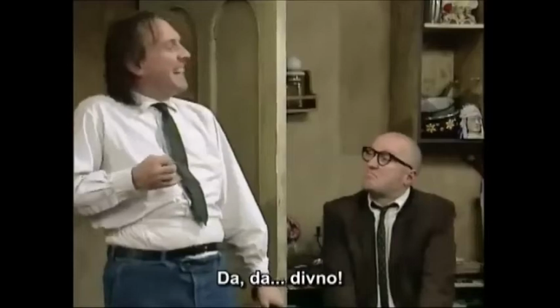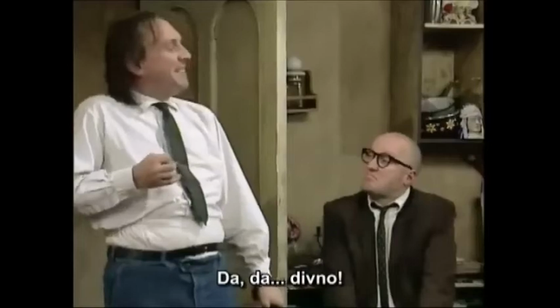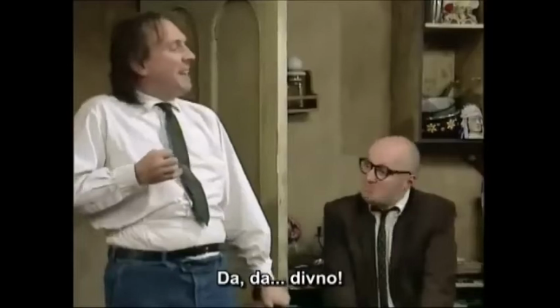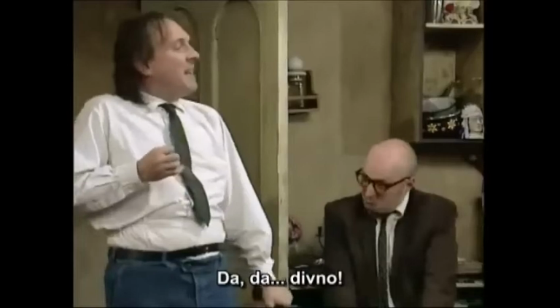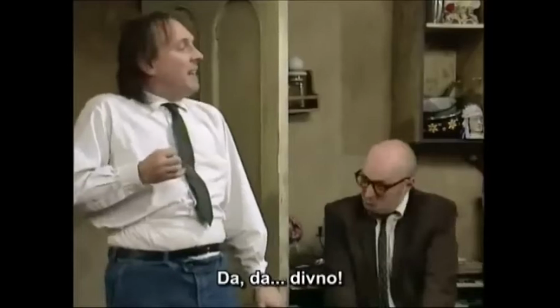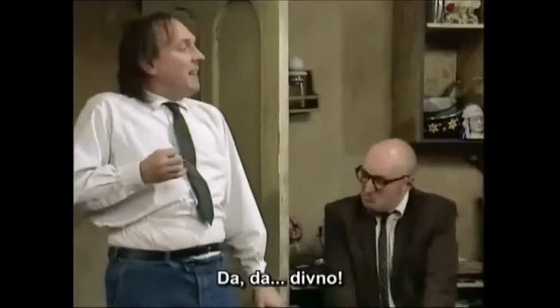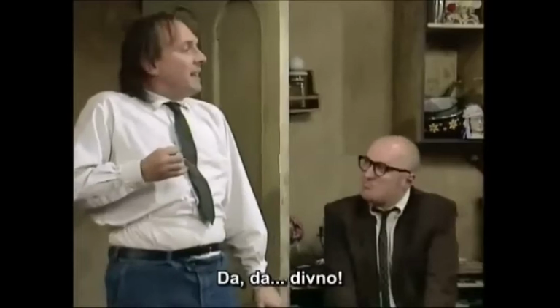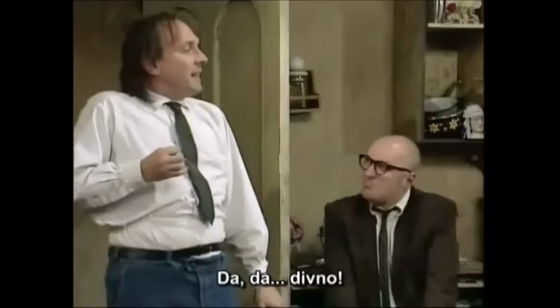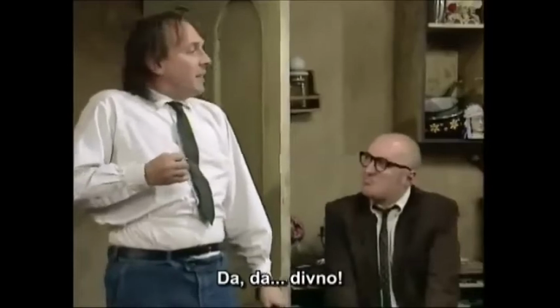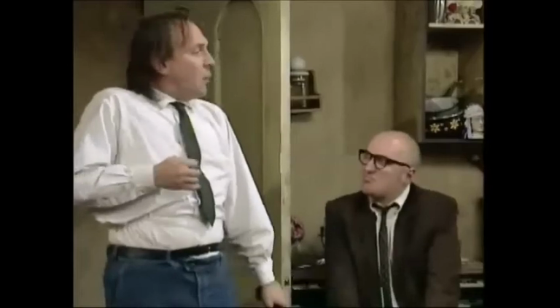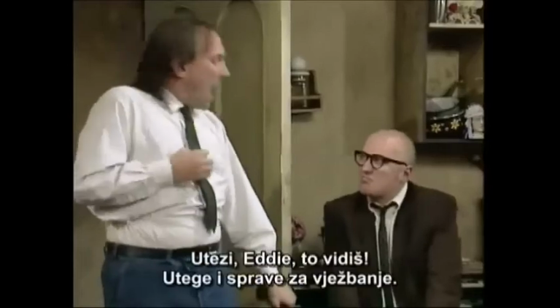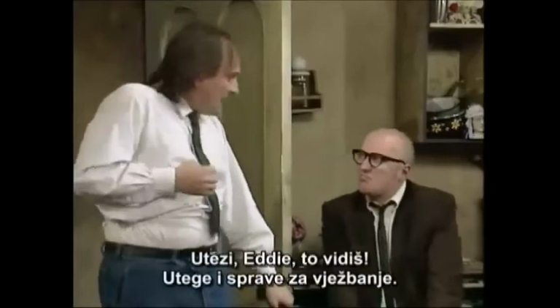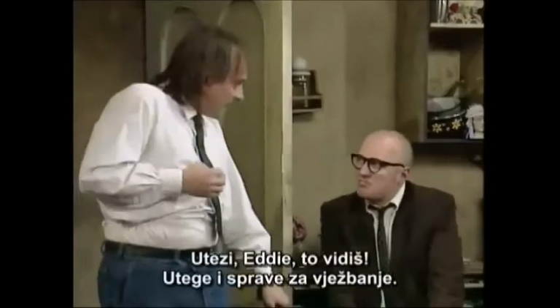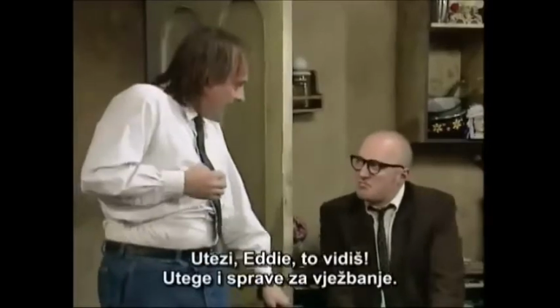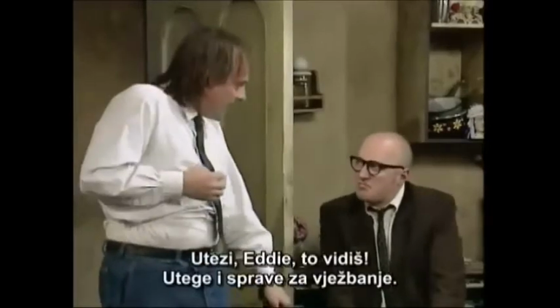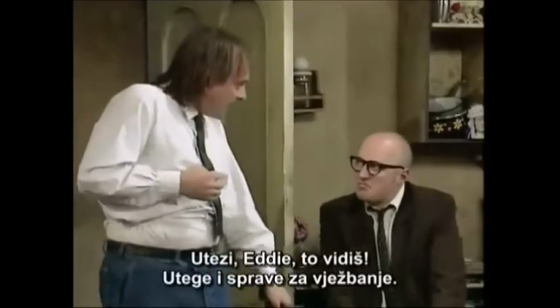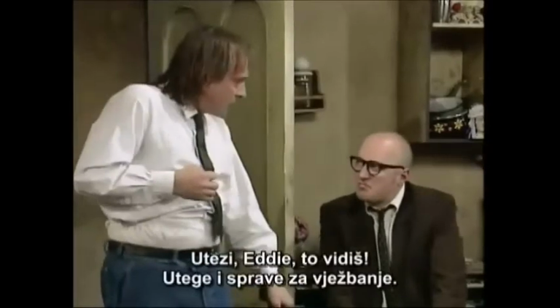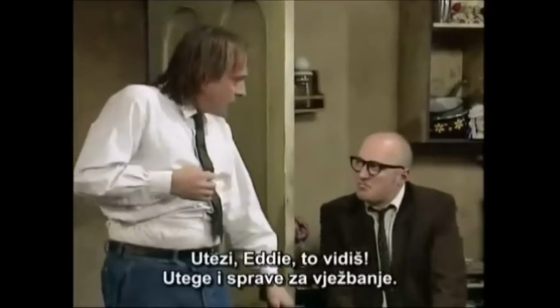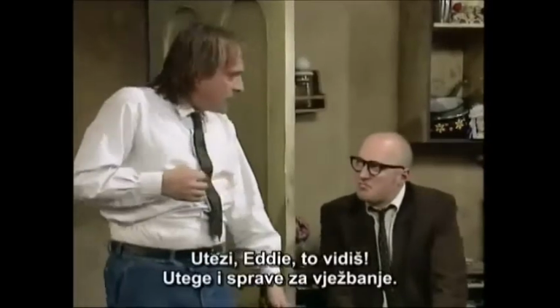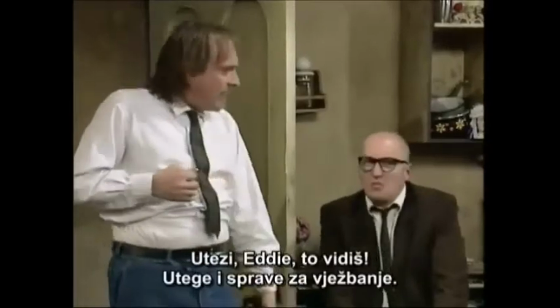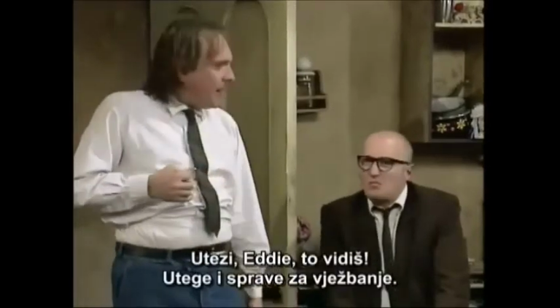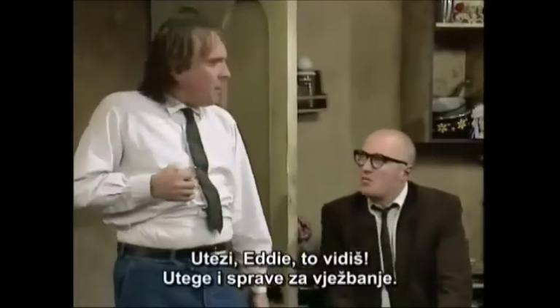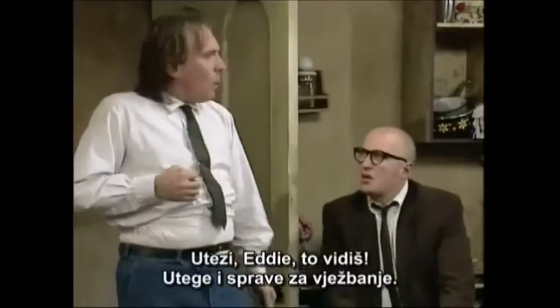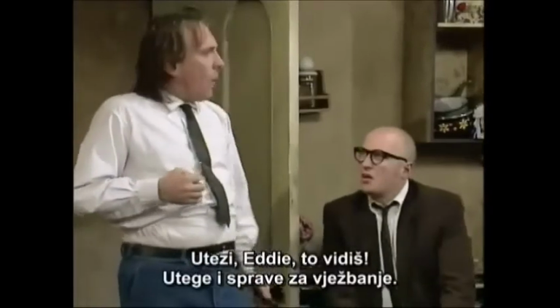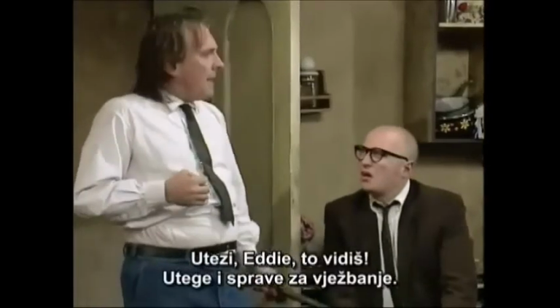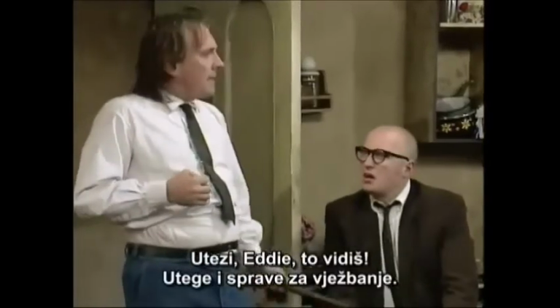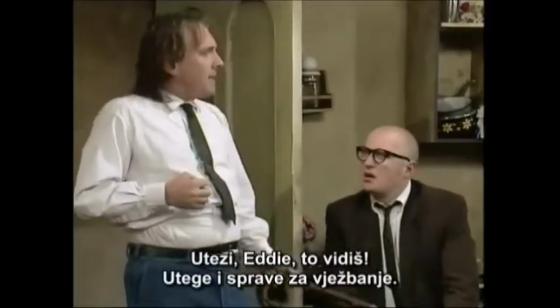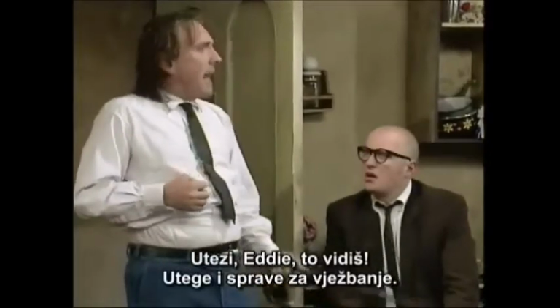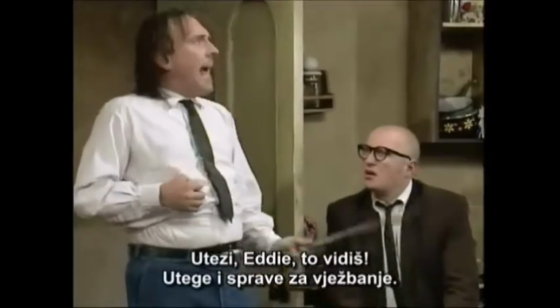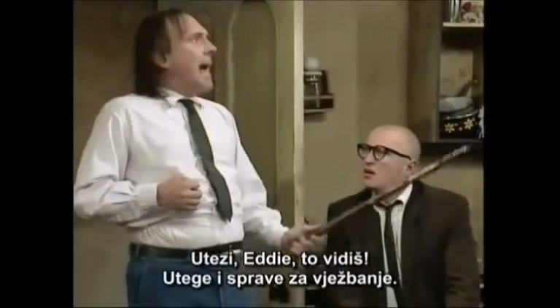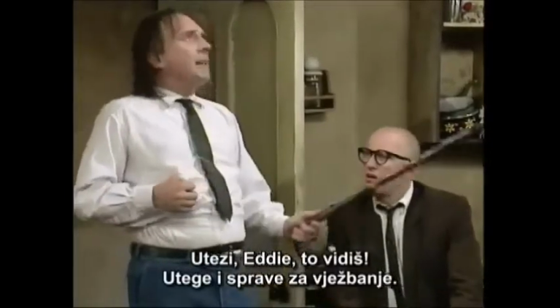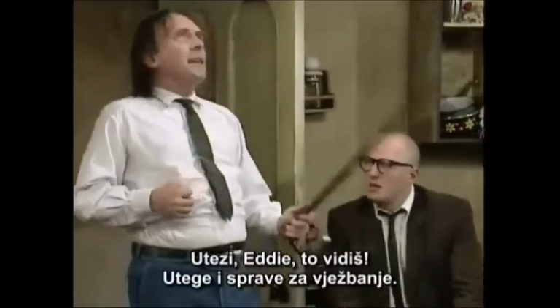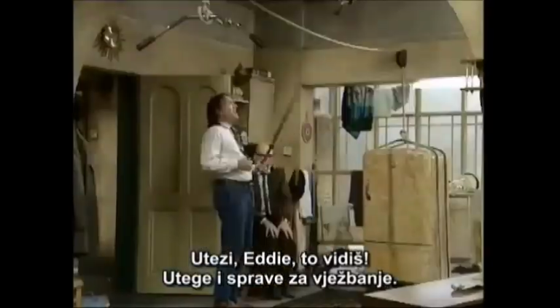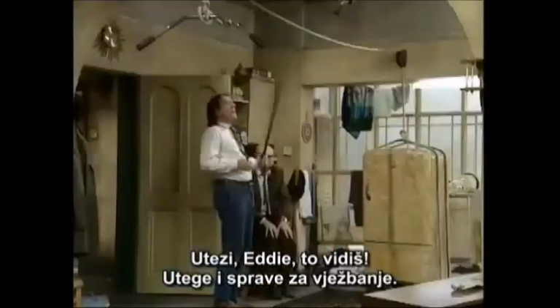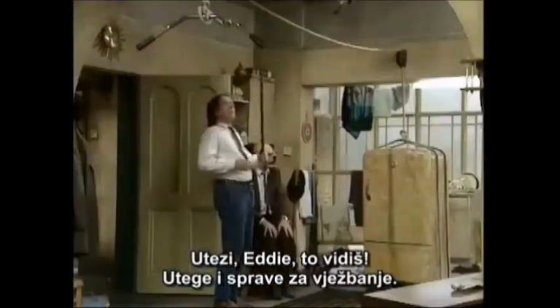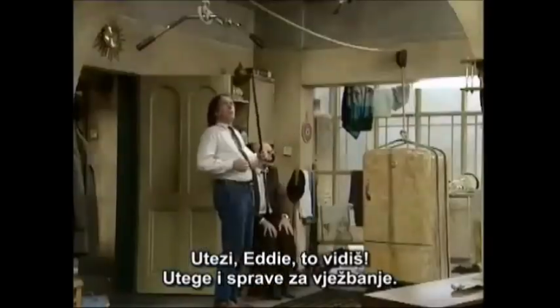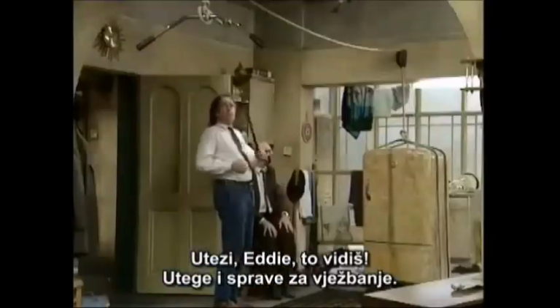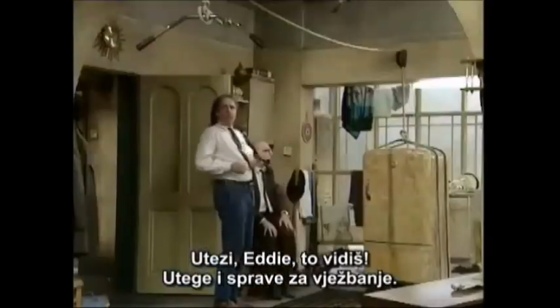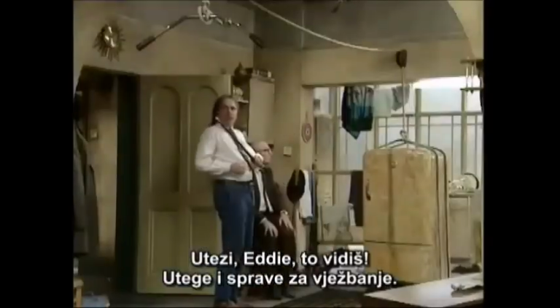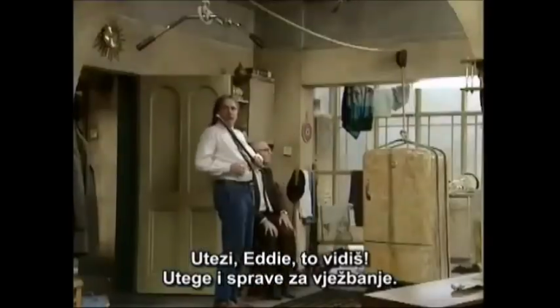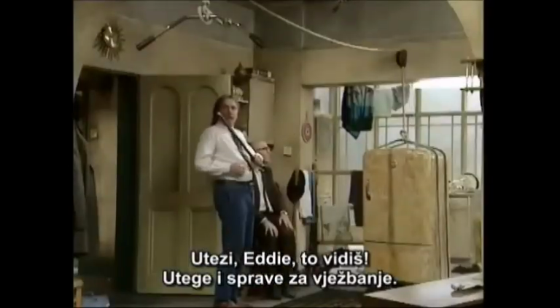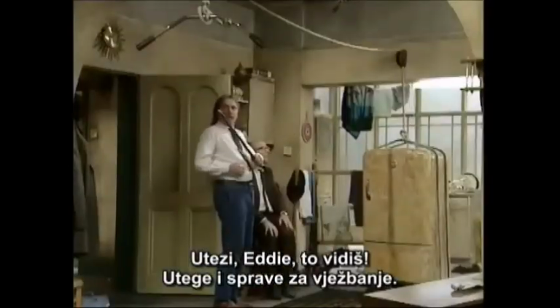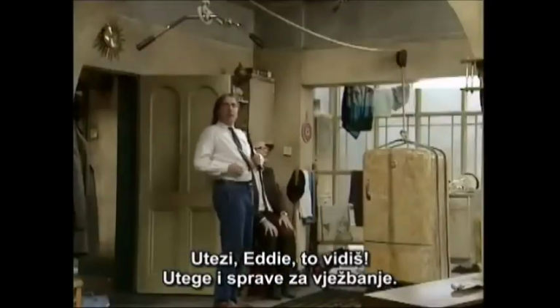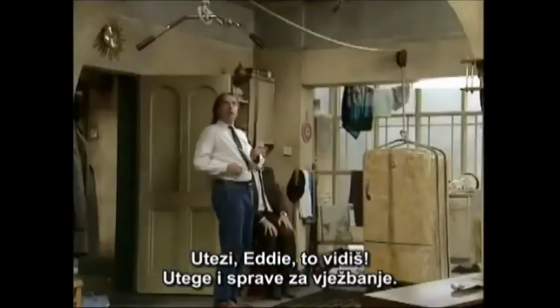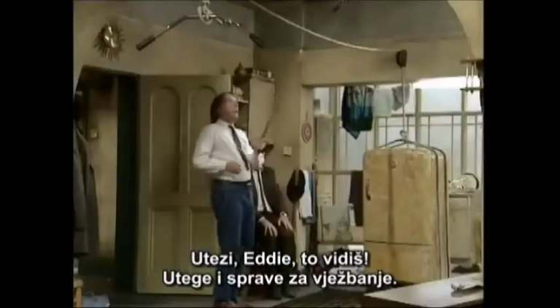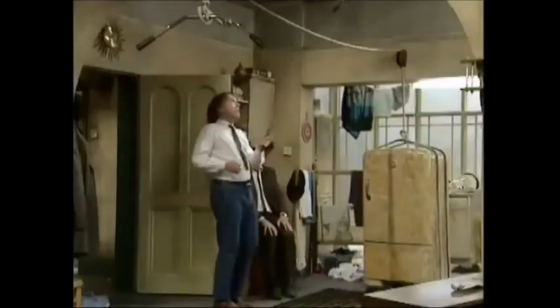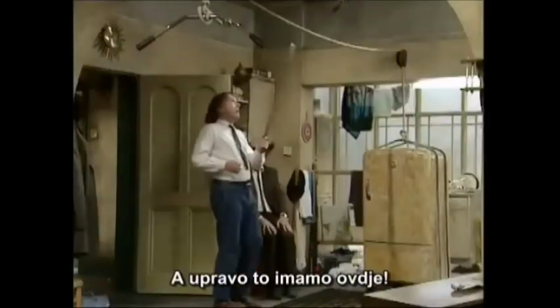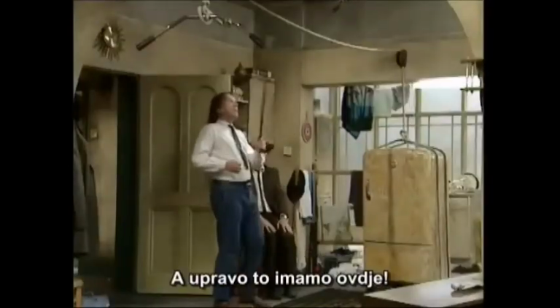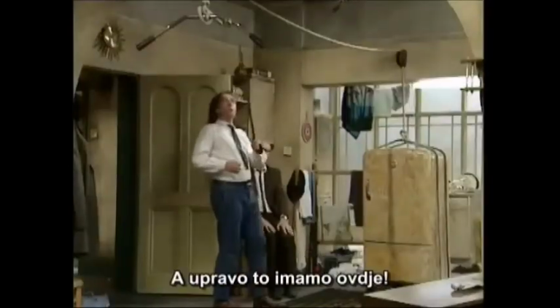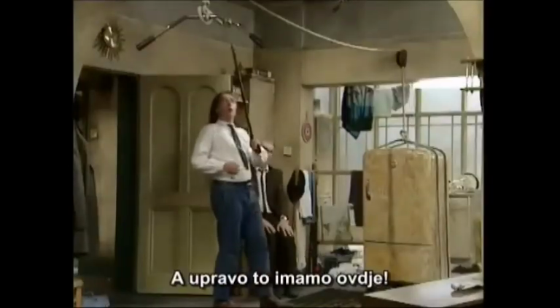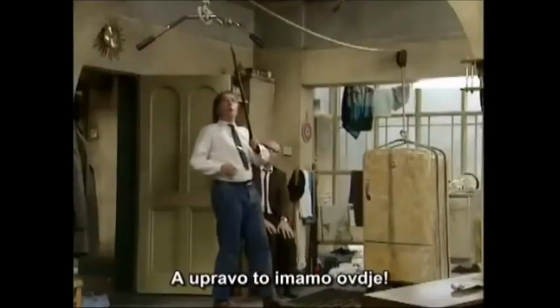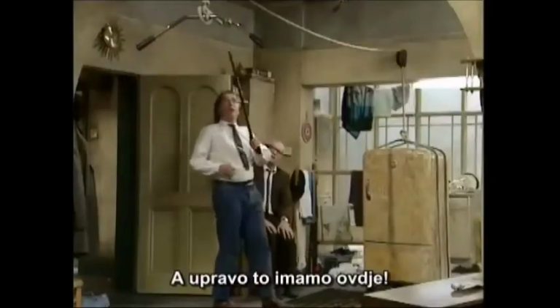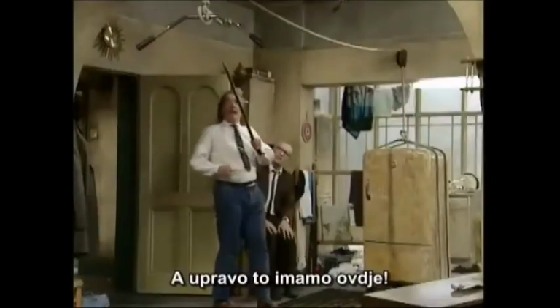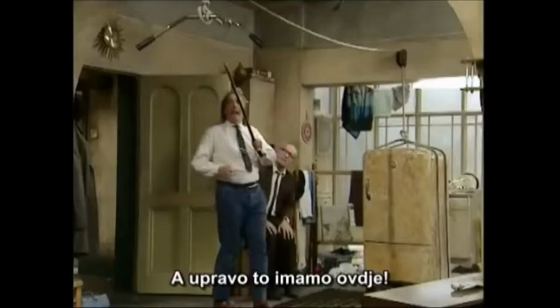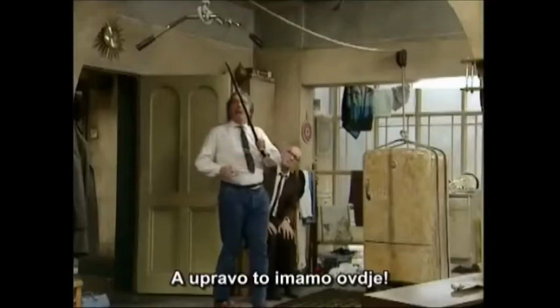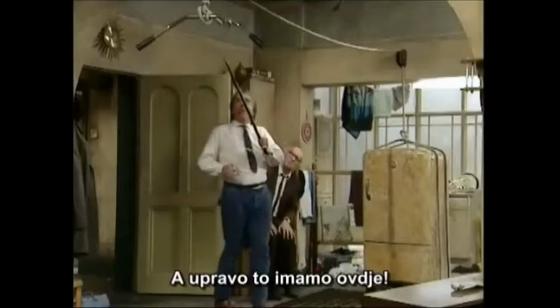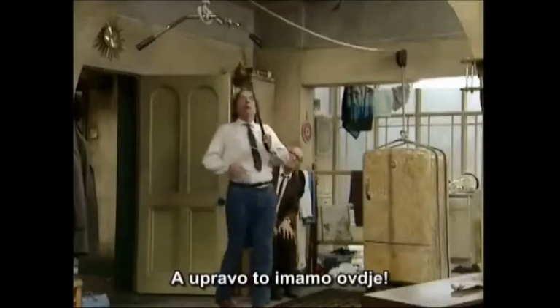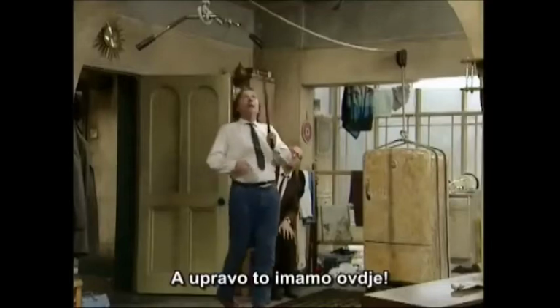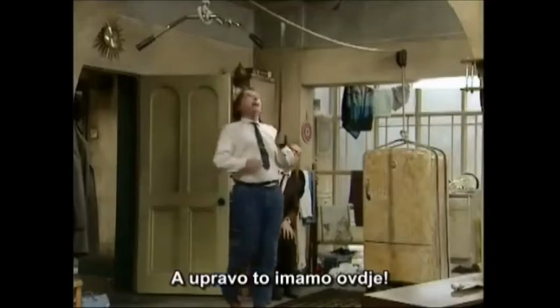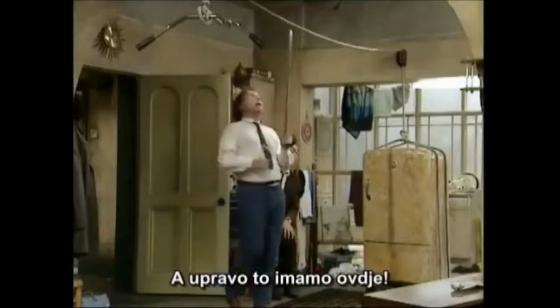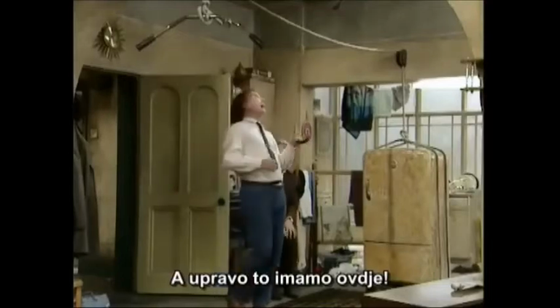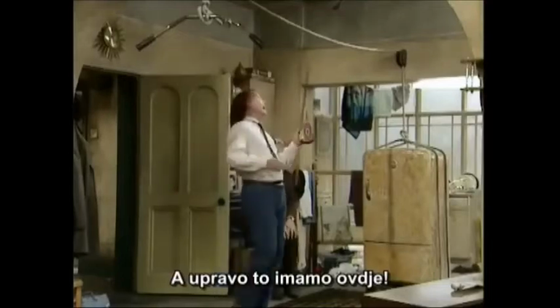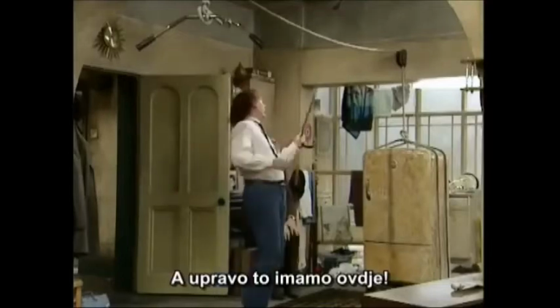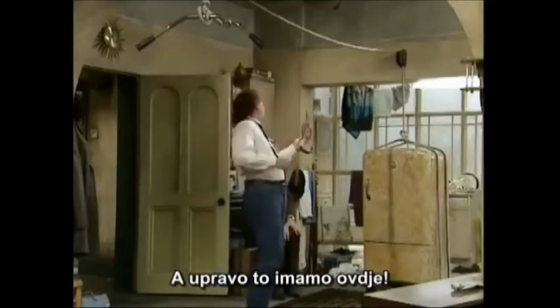Lovely. Weights, Eddie, that's what you see. Weights and lifting machines, and that's what we have here.